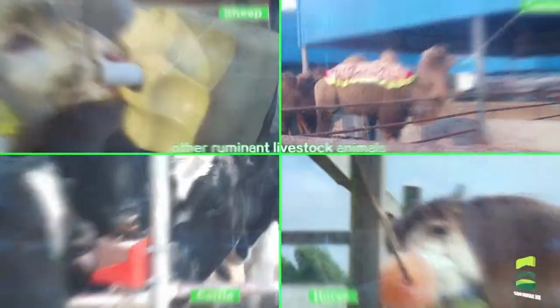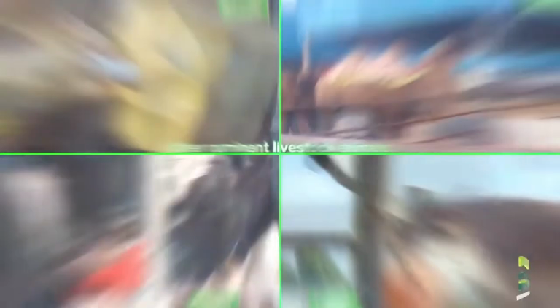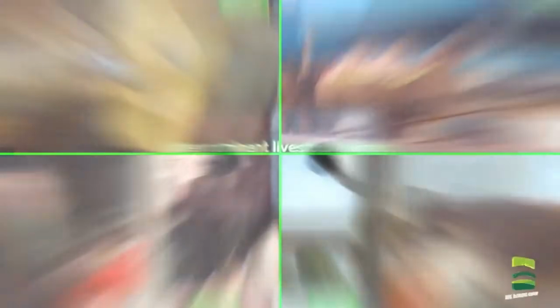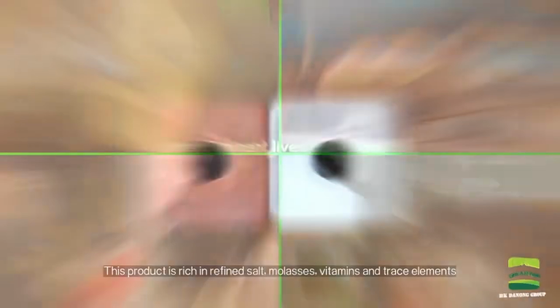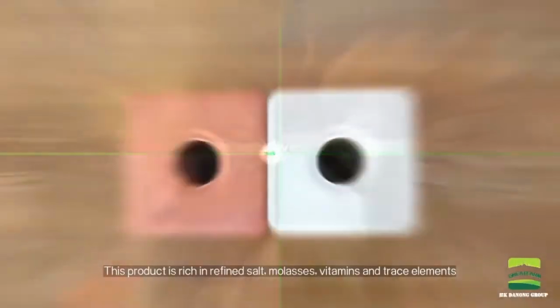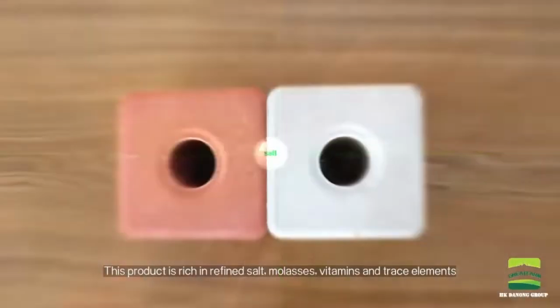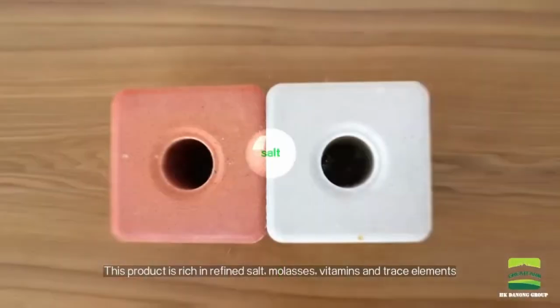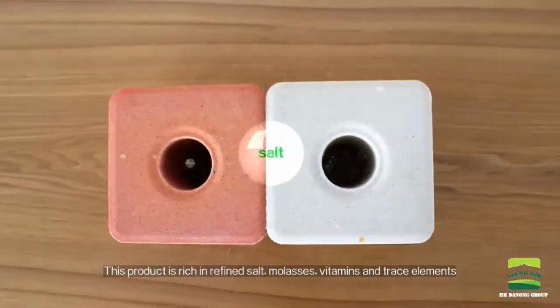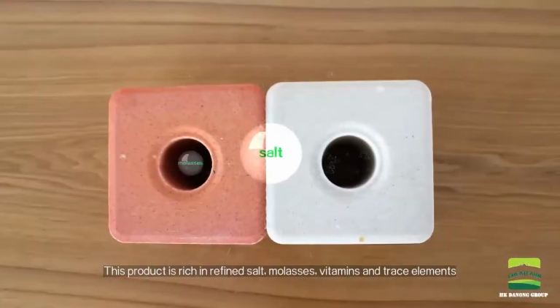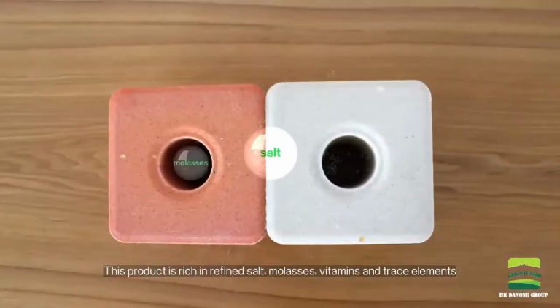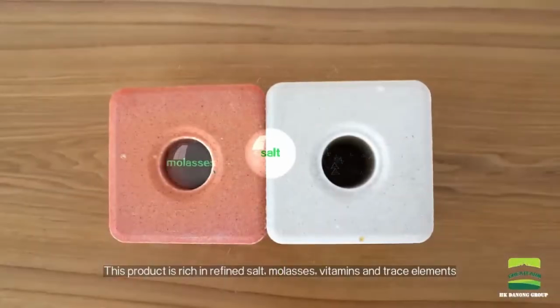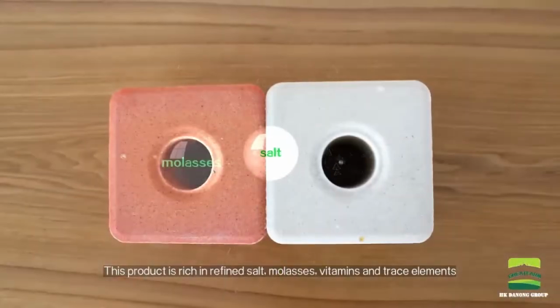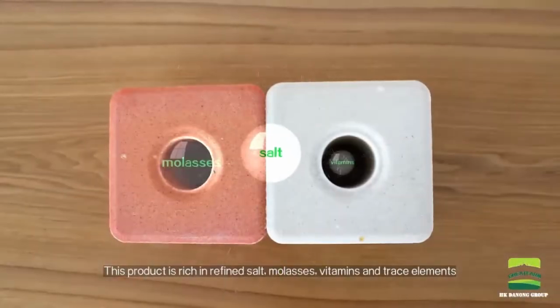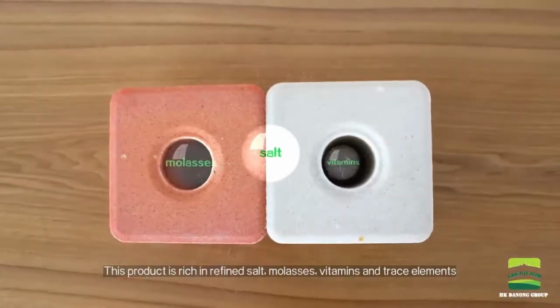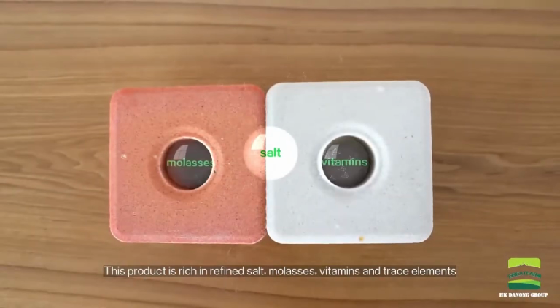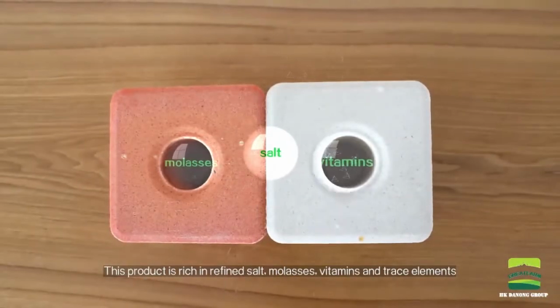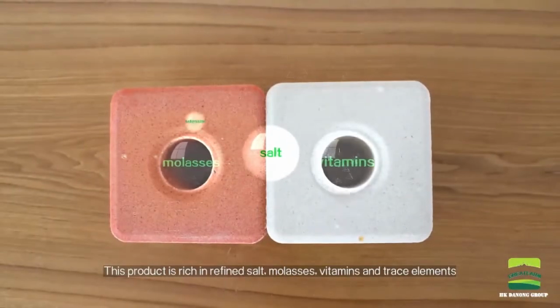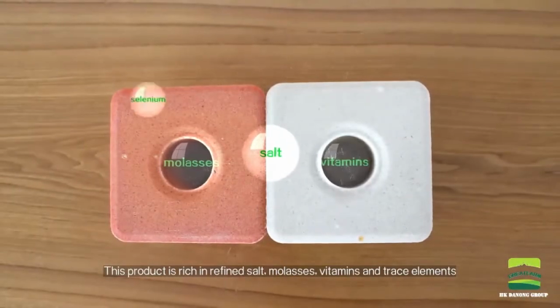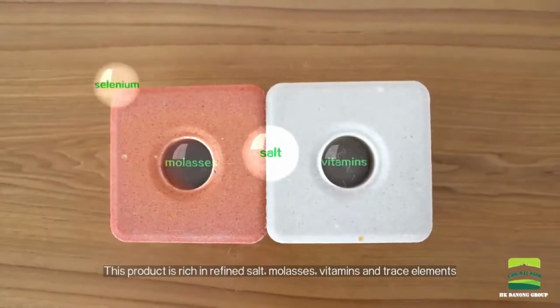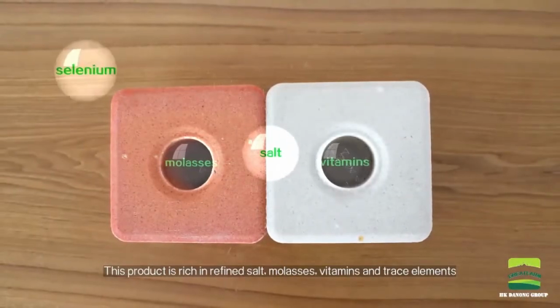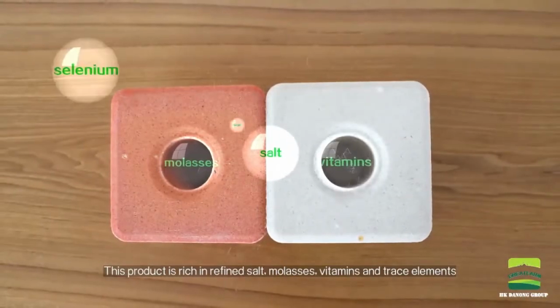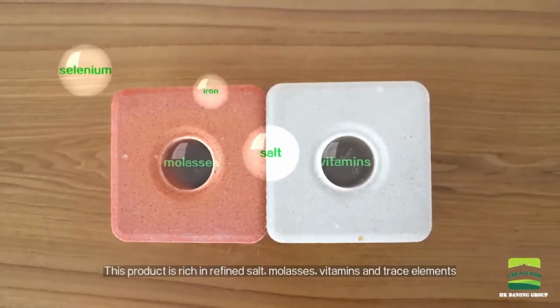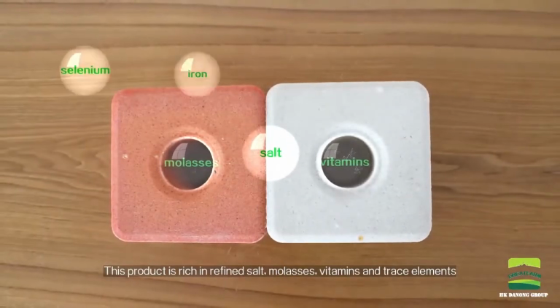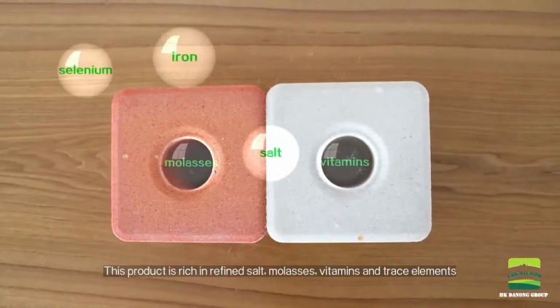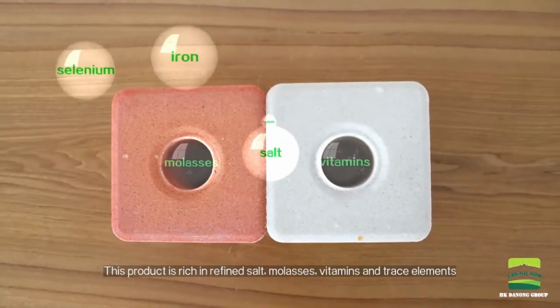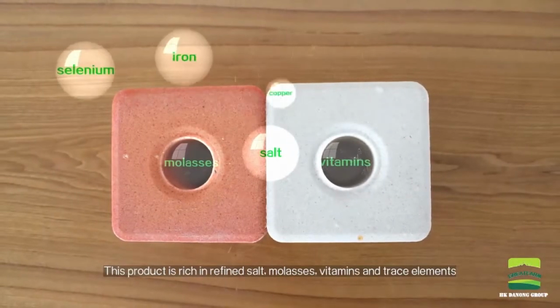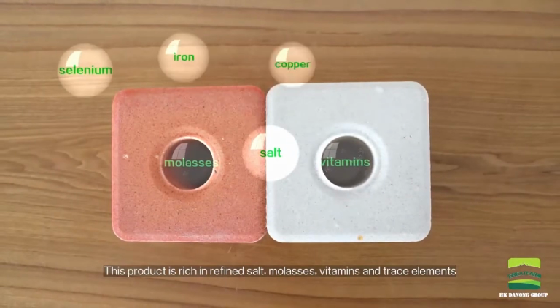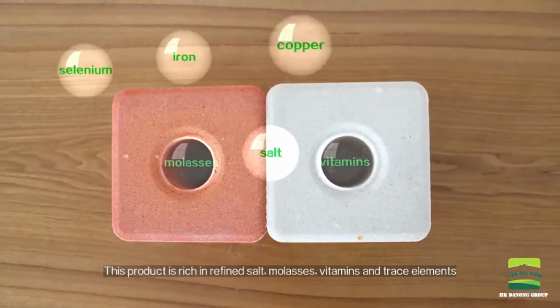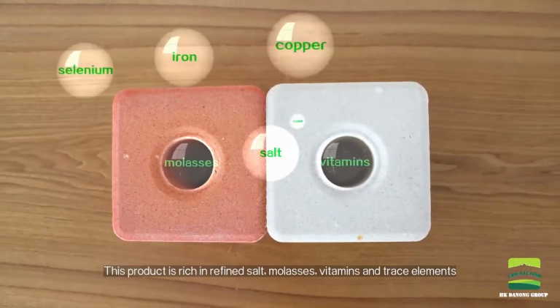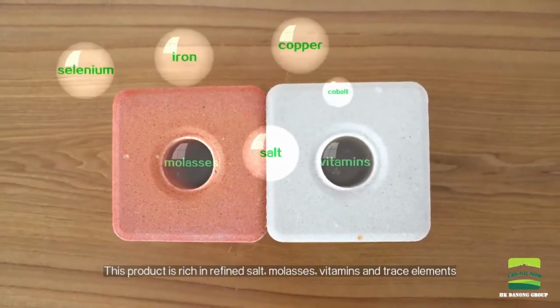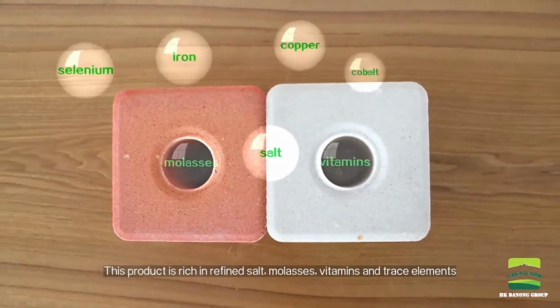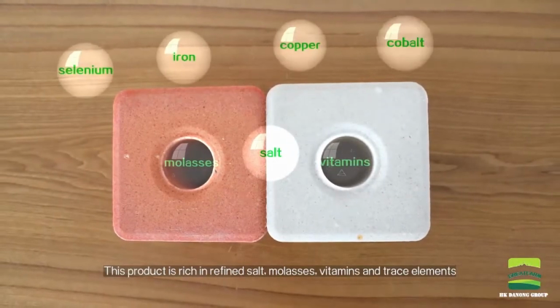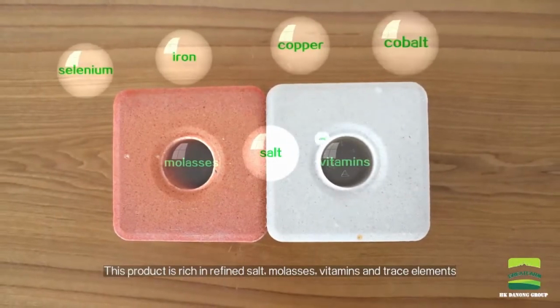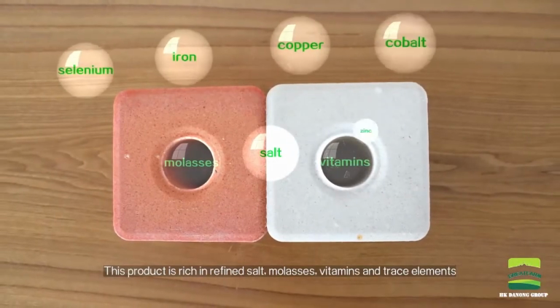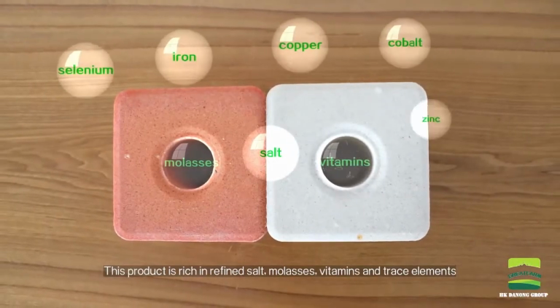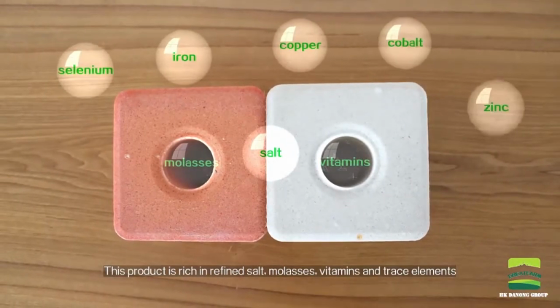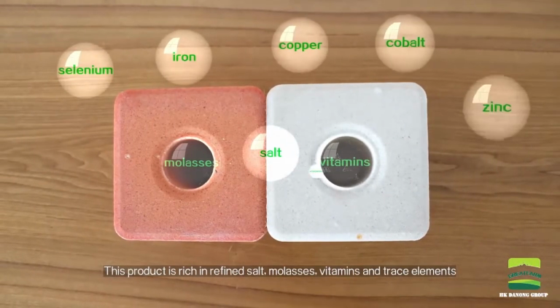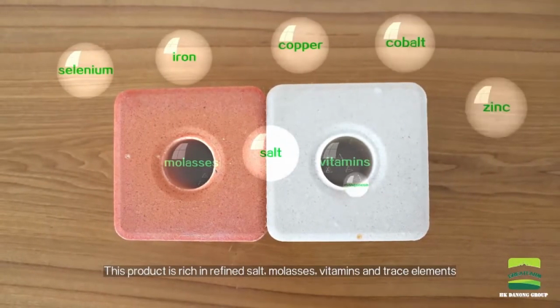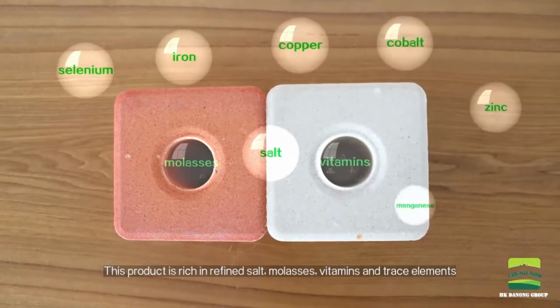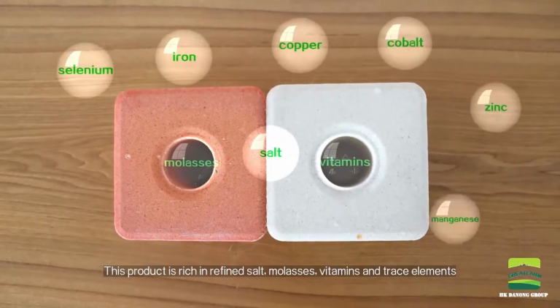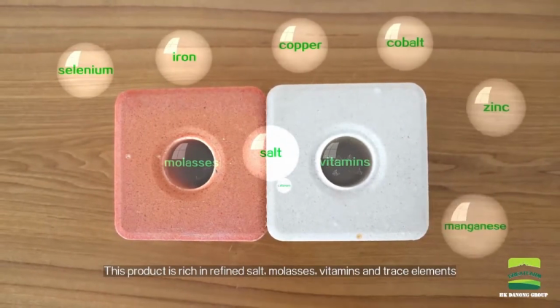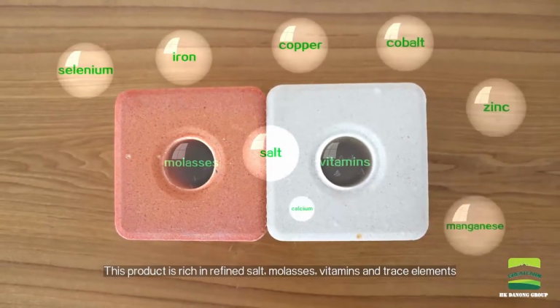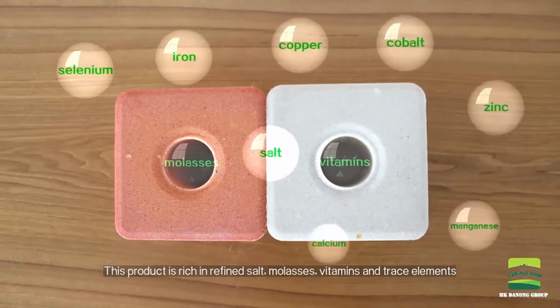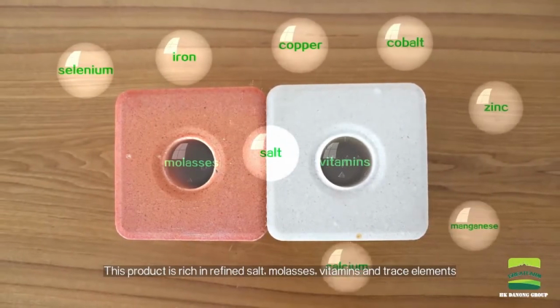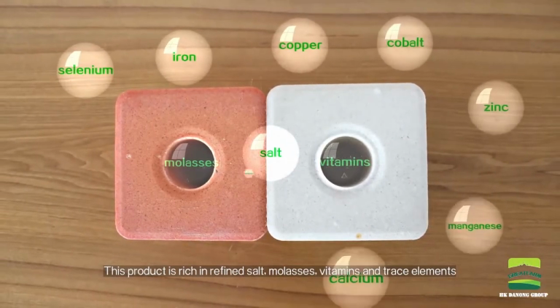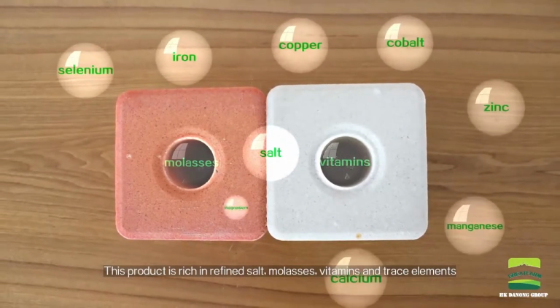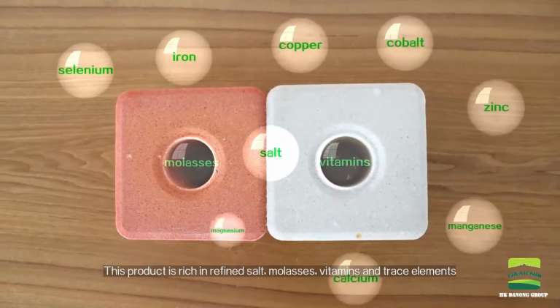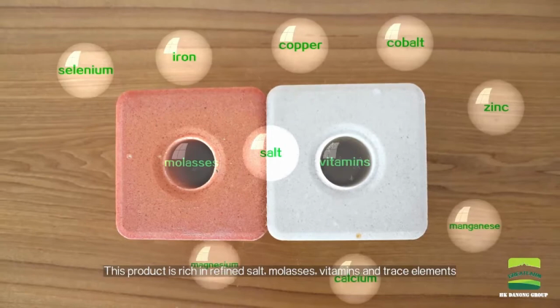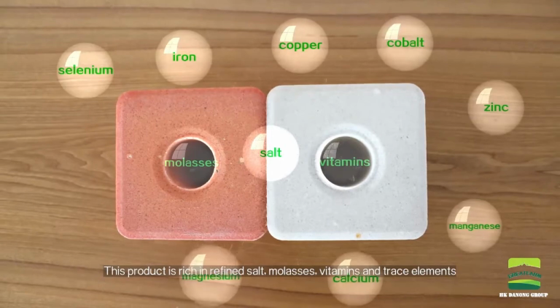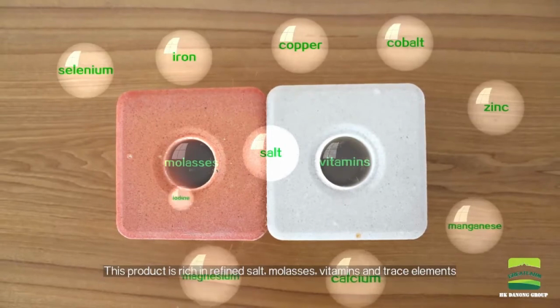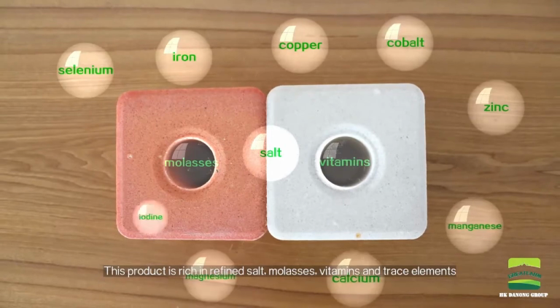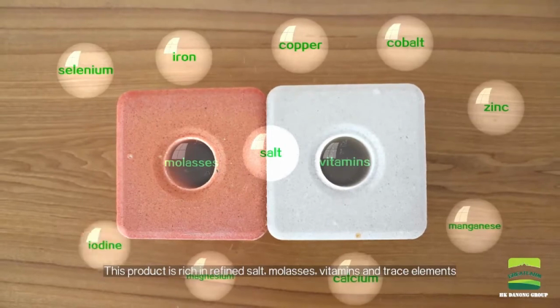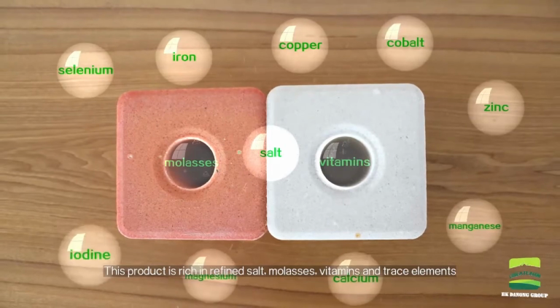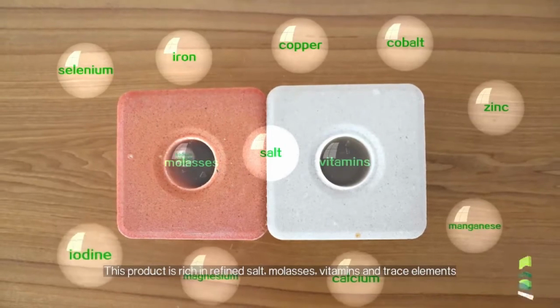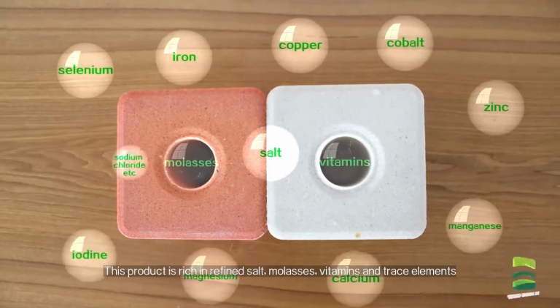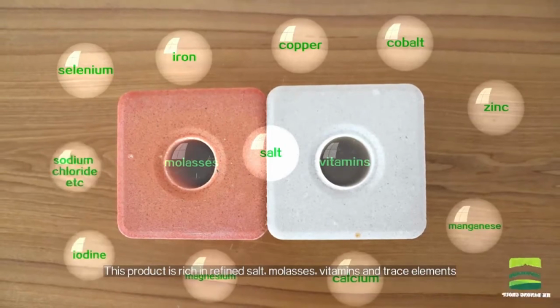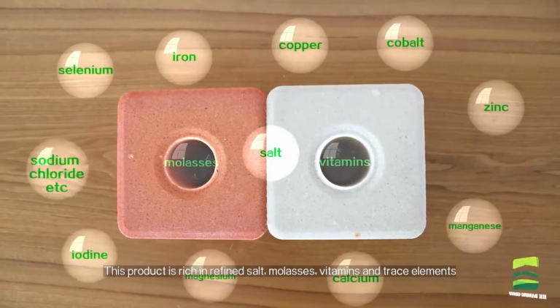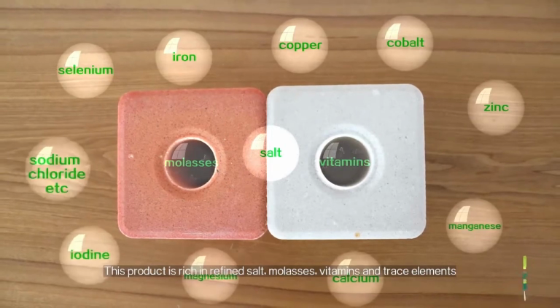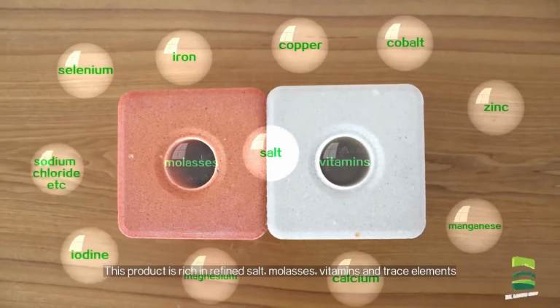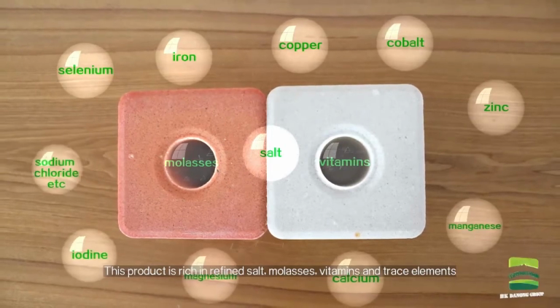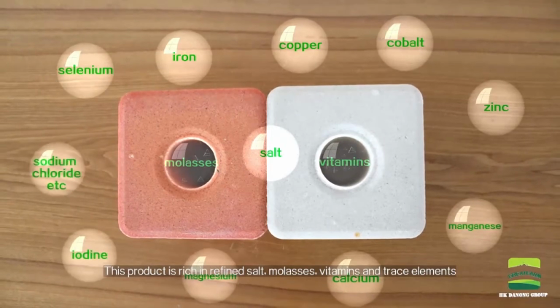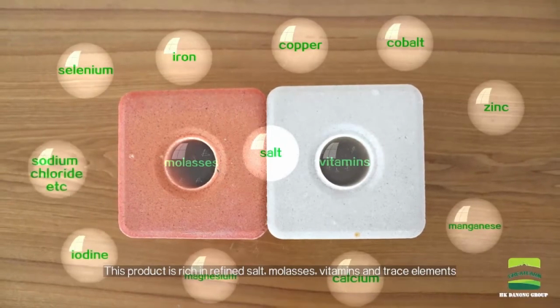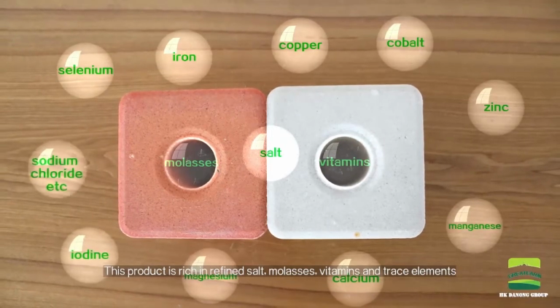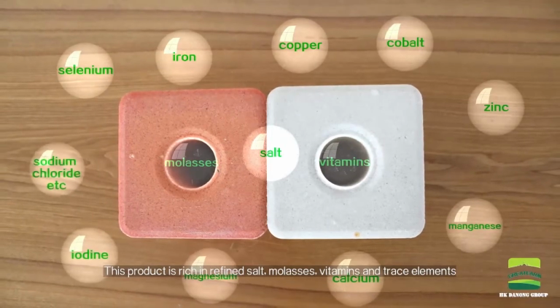This product is formulated with refined salt, molasses, vitamins and trace elements.